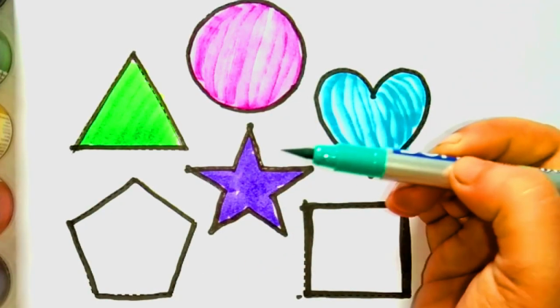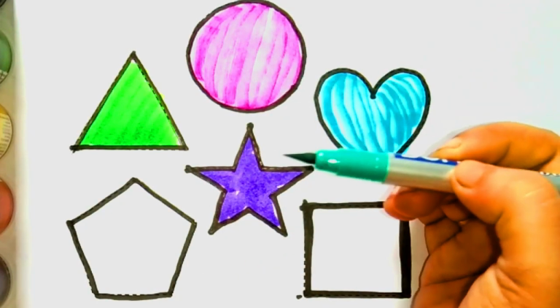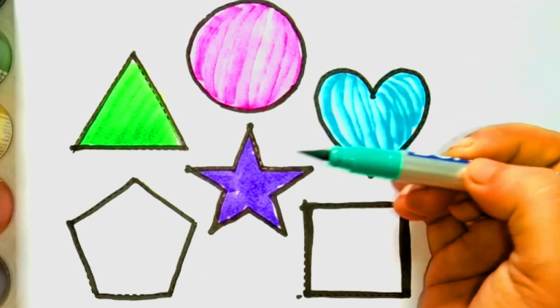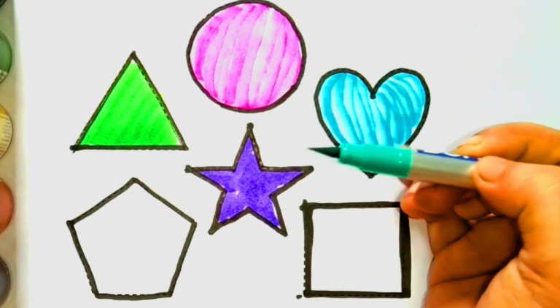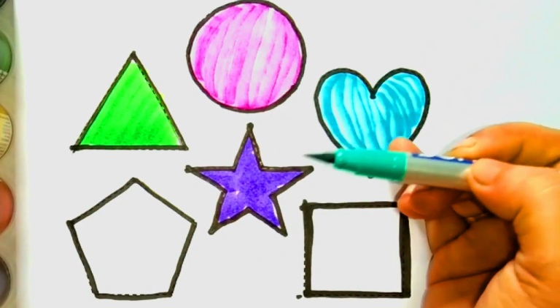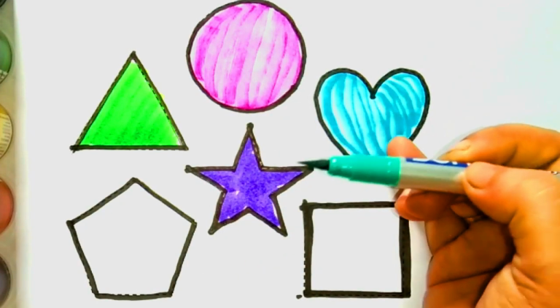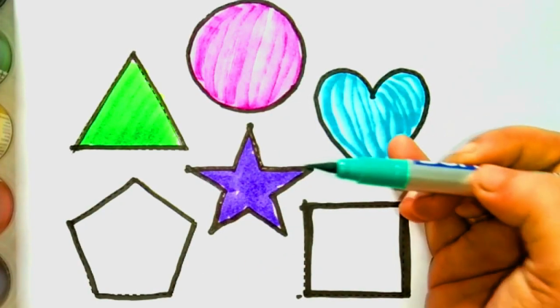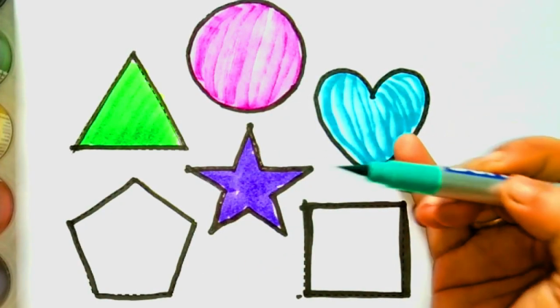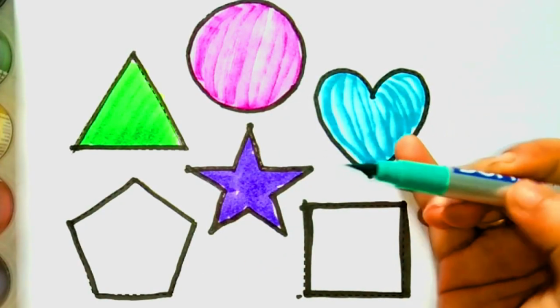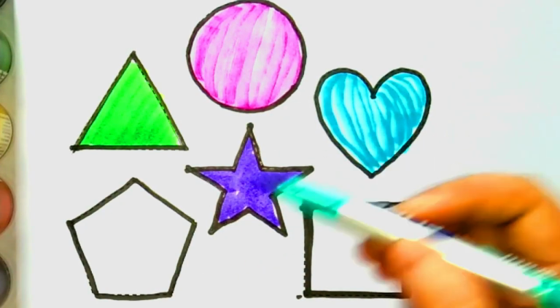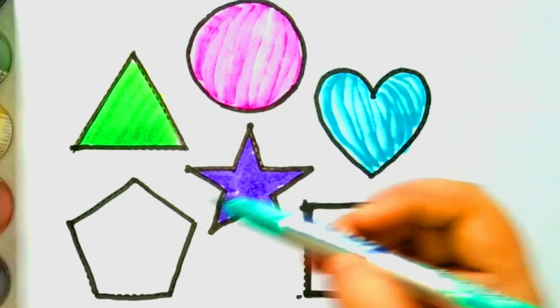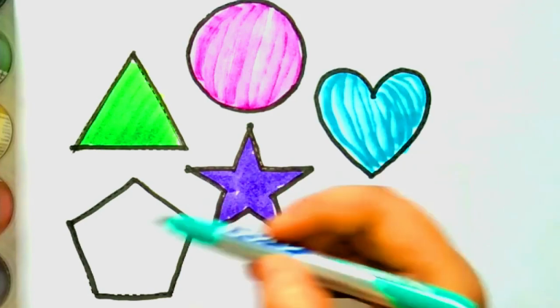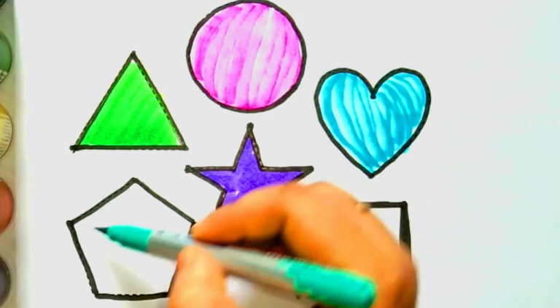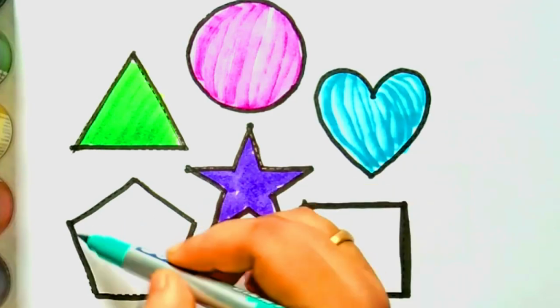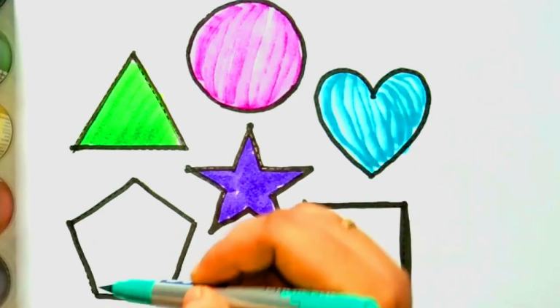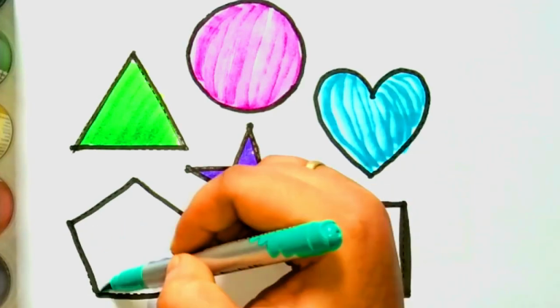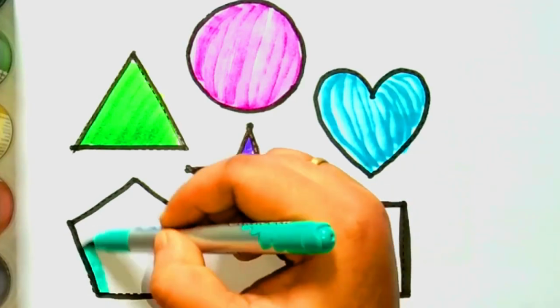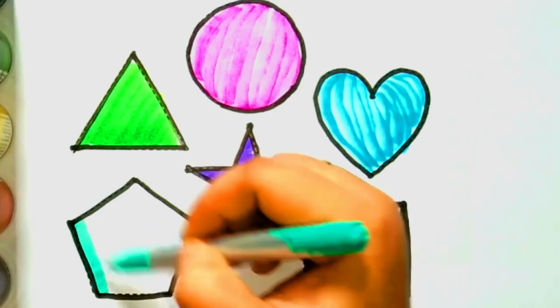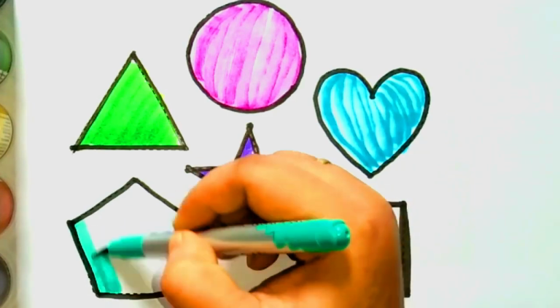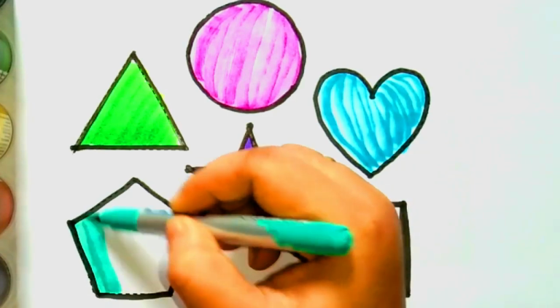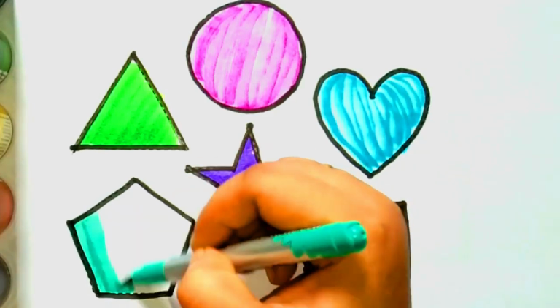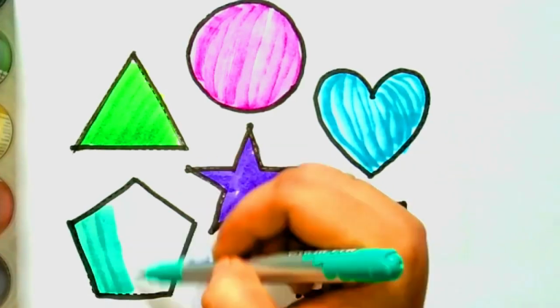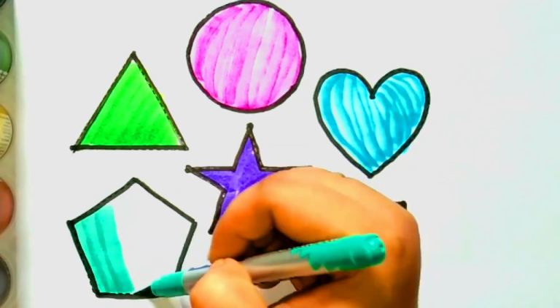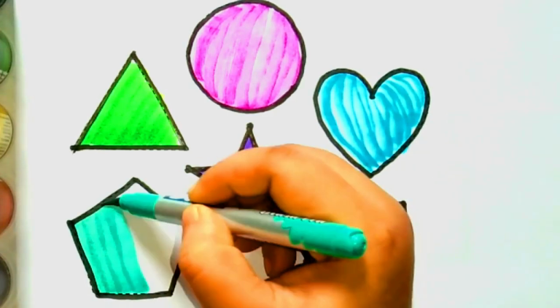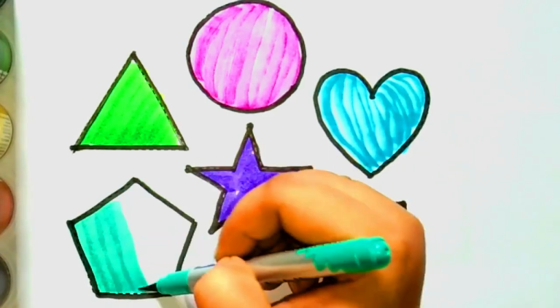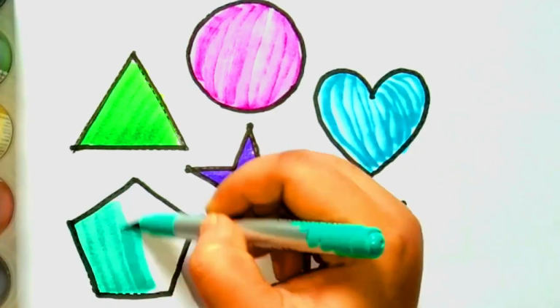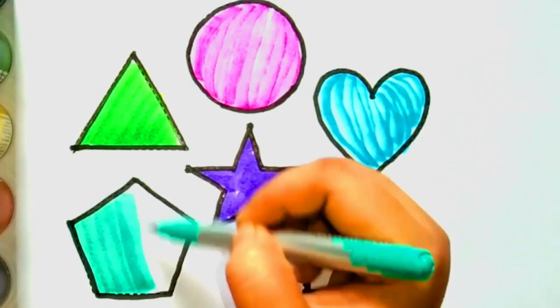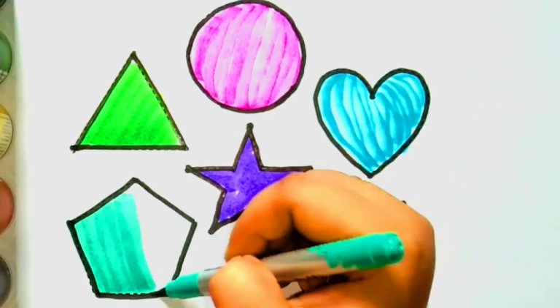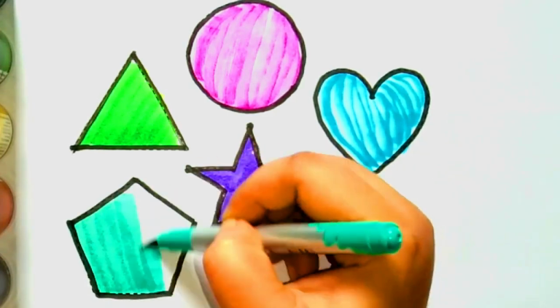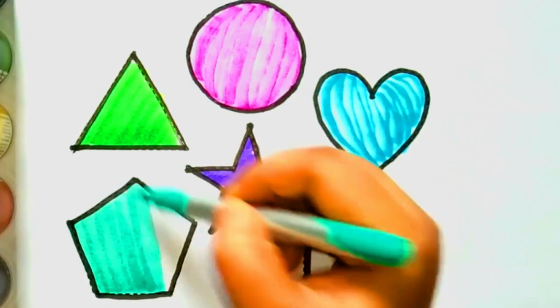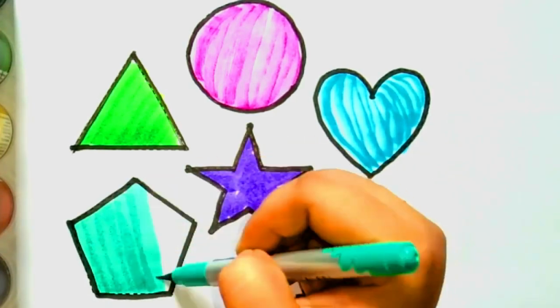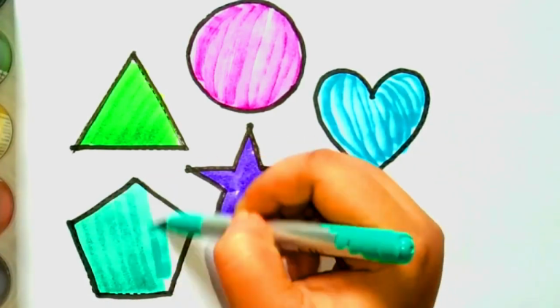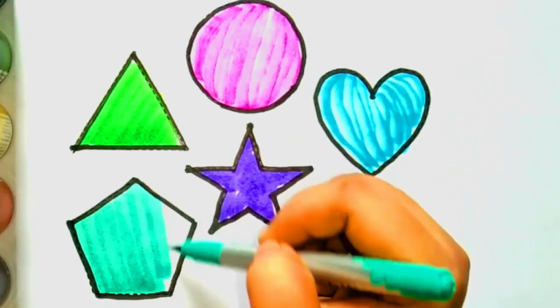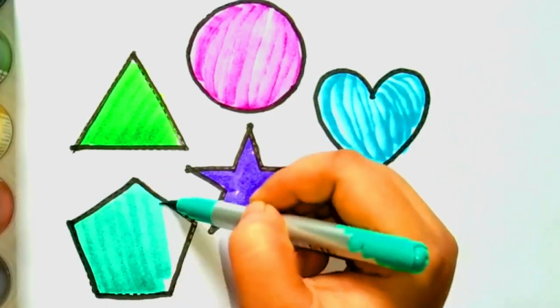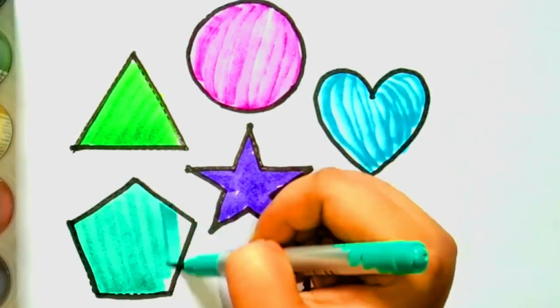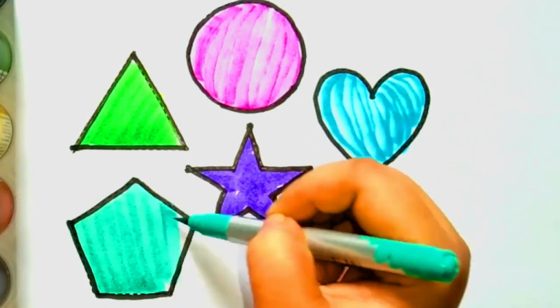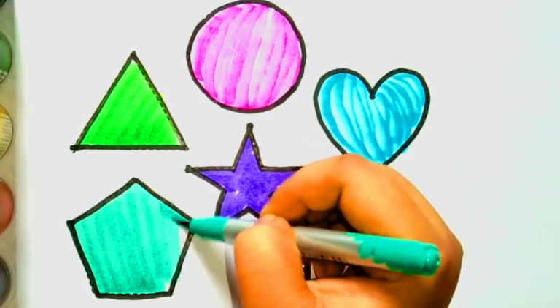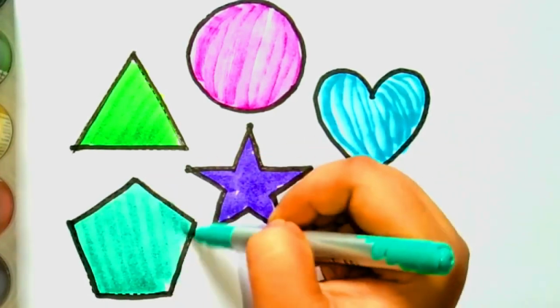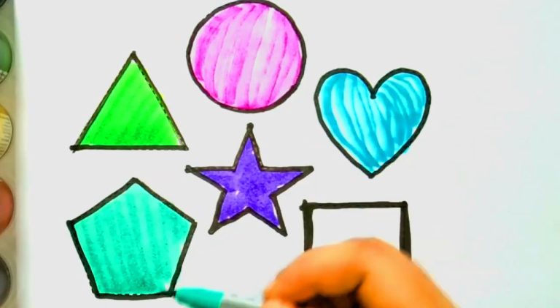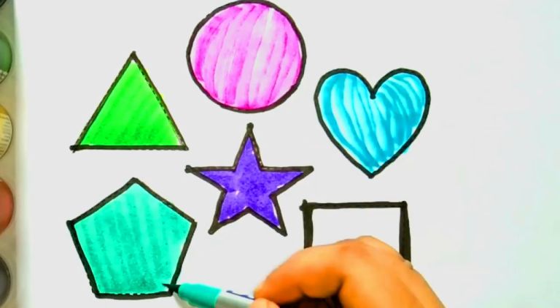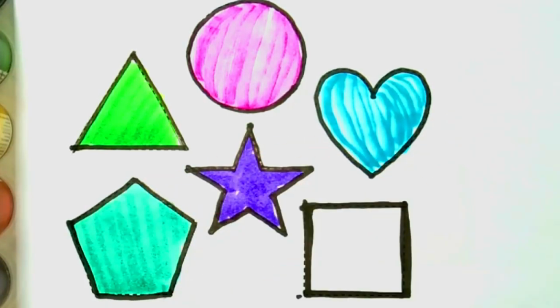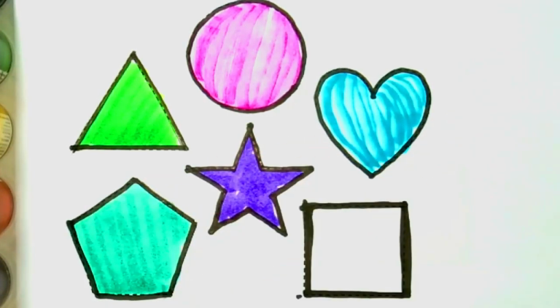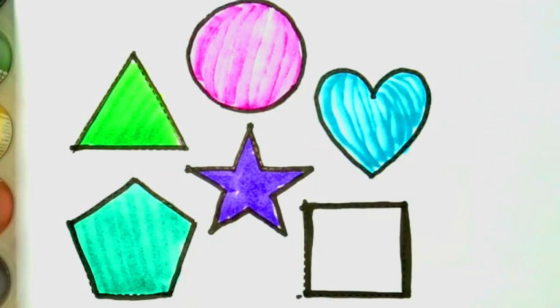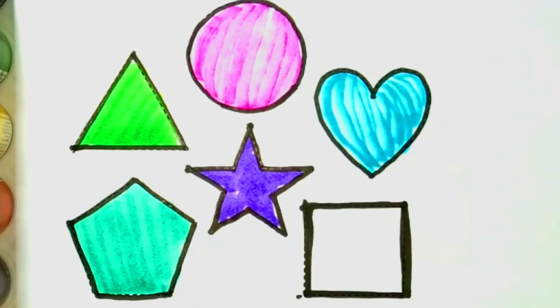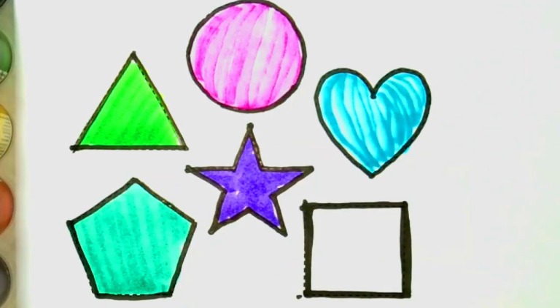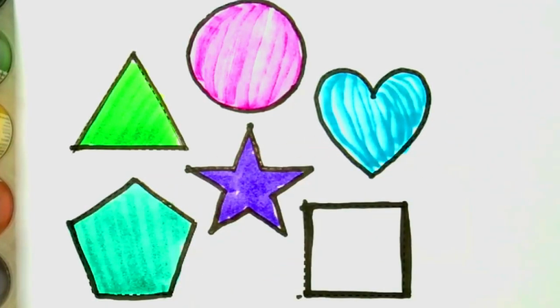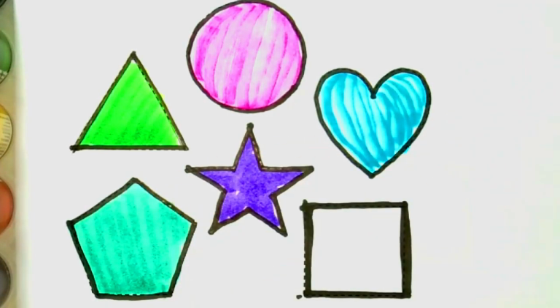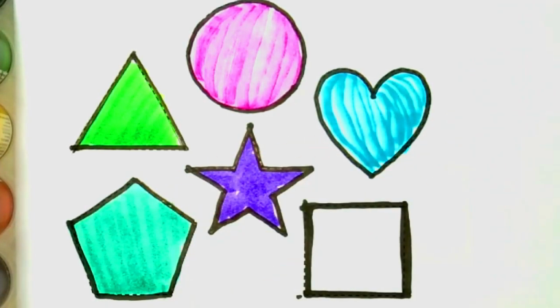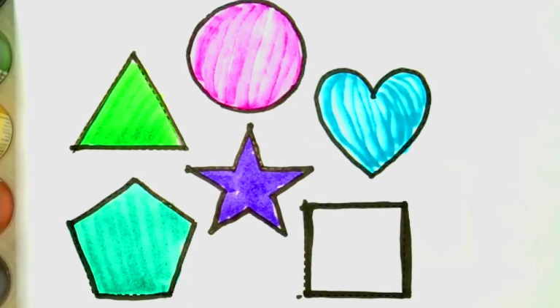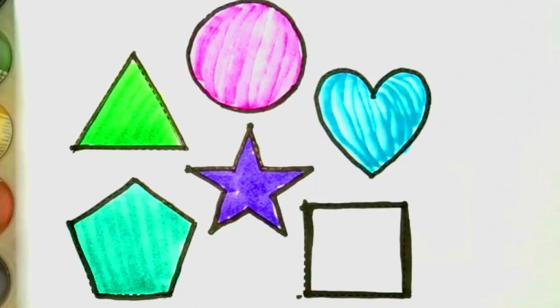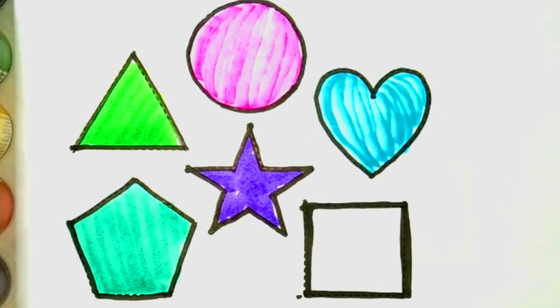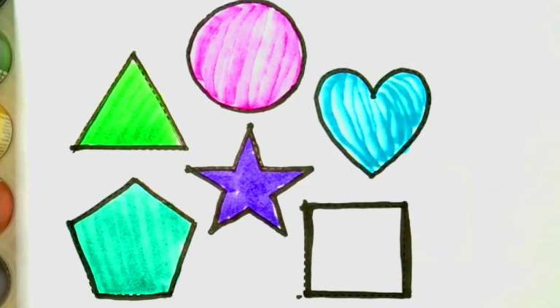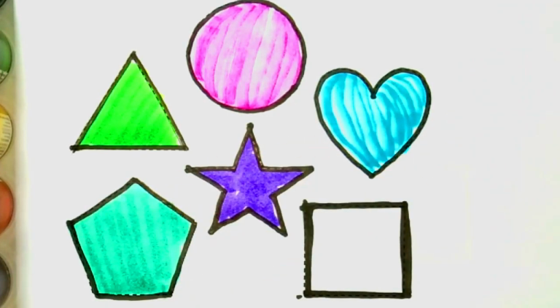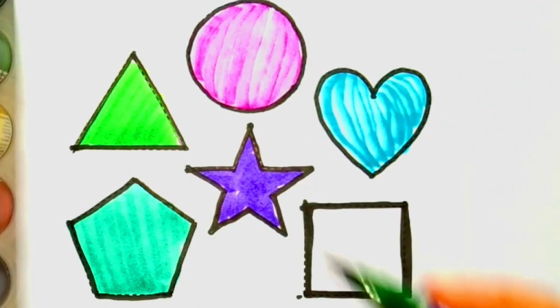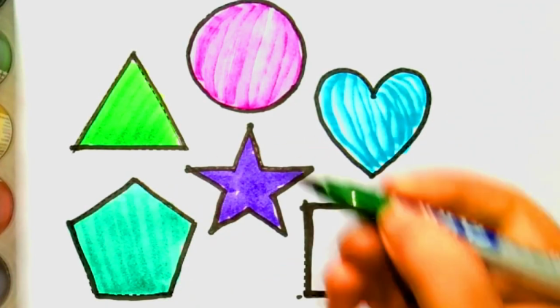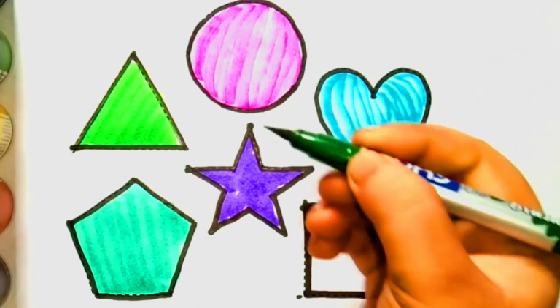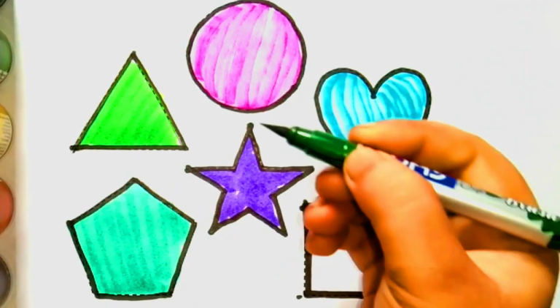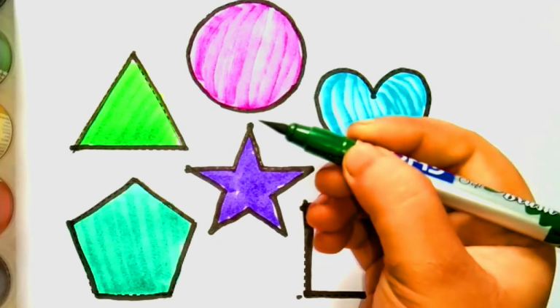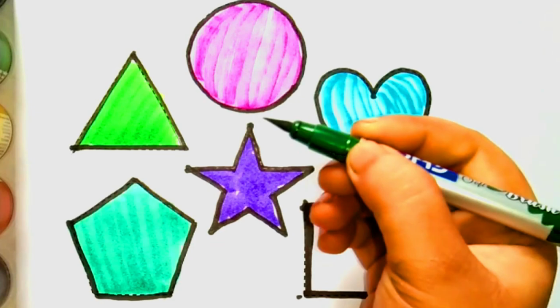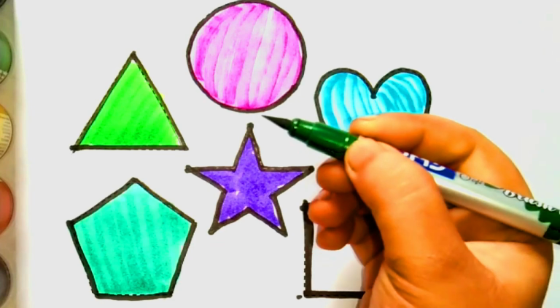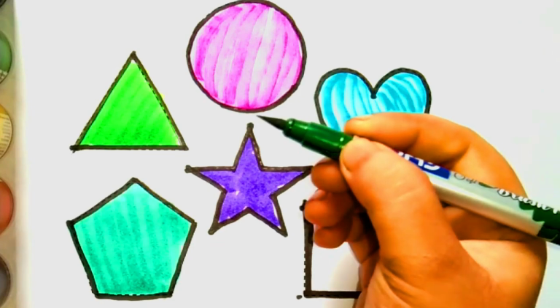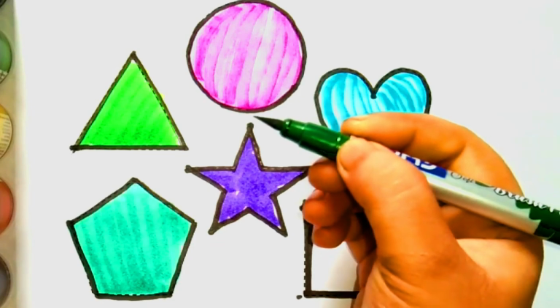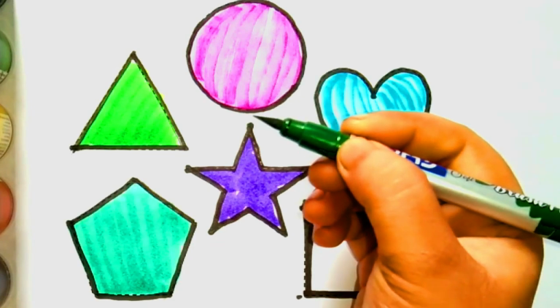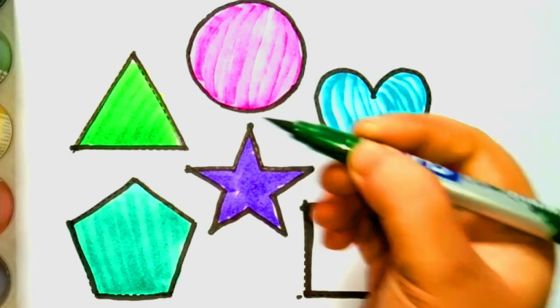Light green color. Pentagon green color.